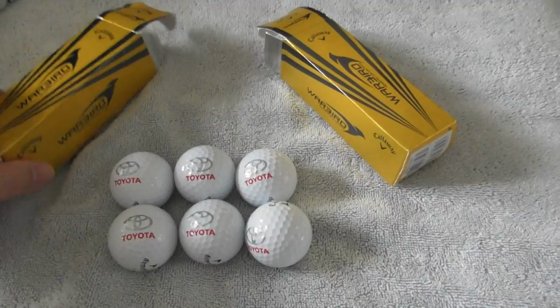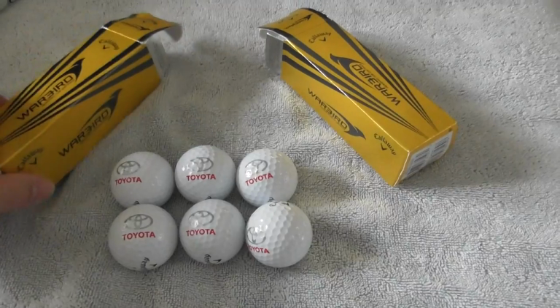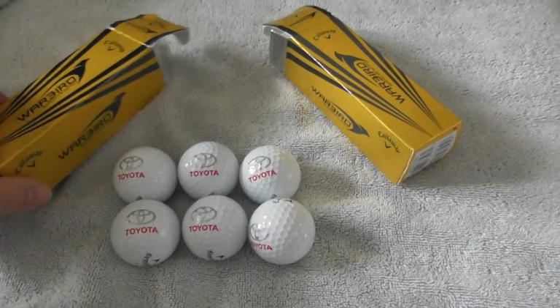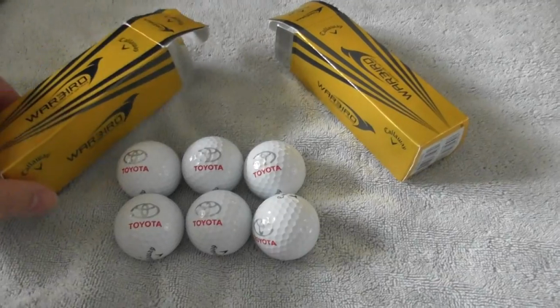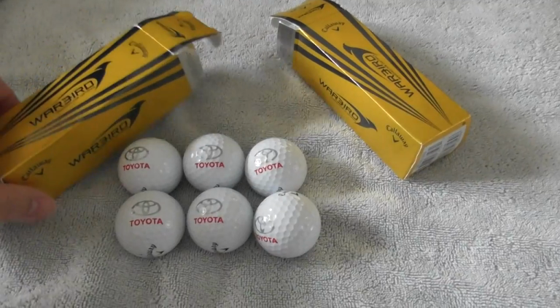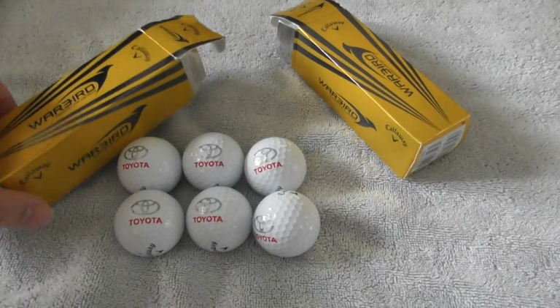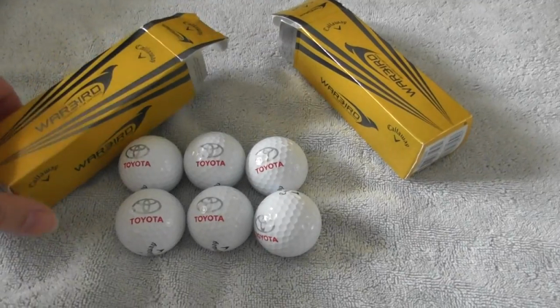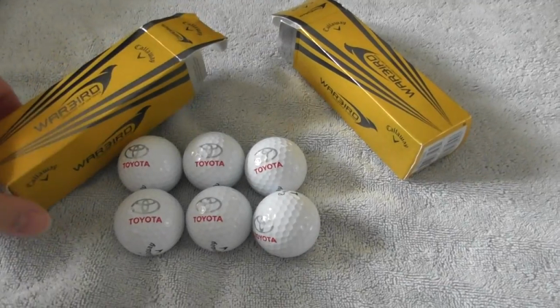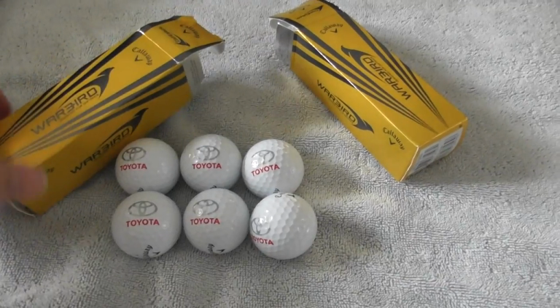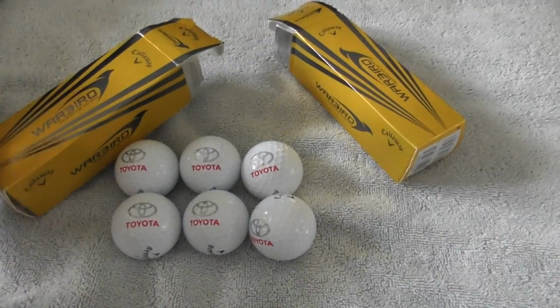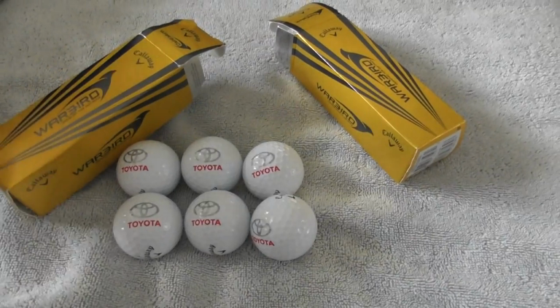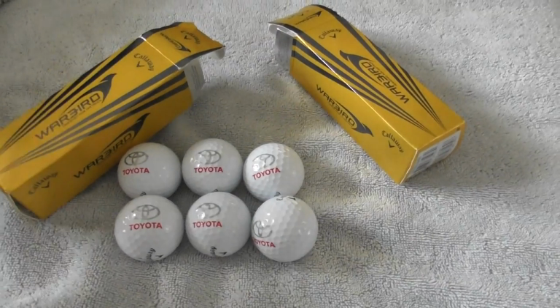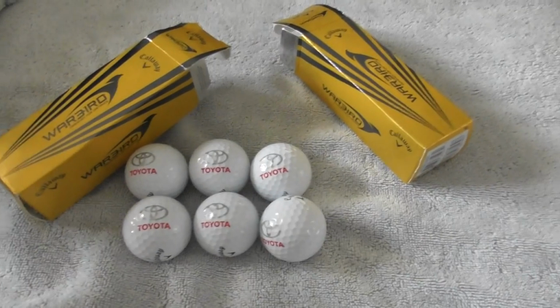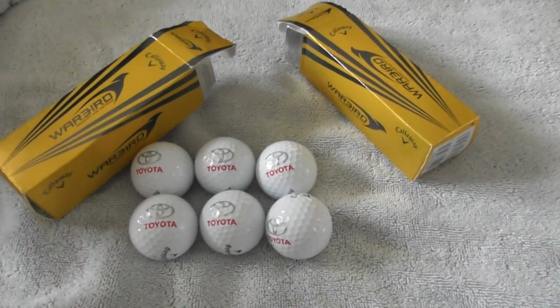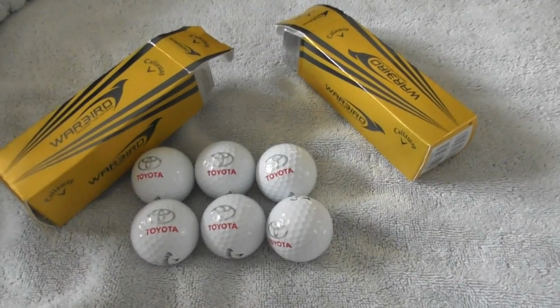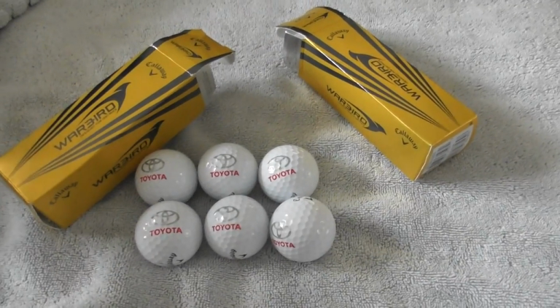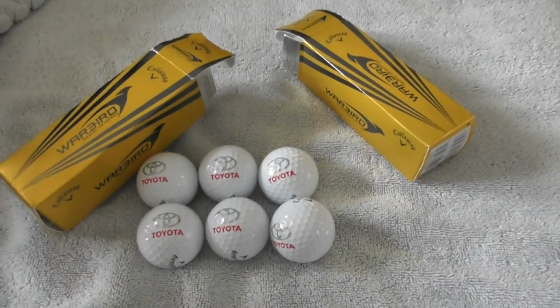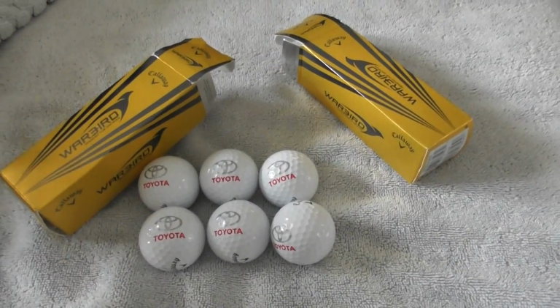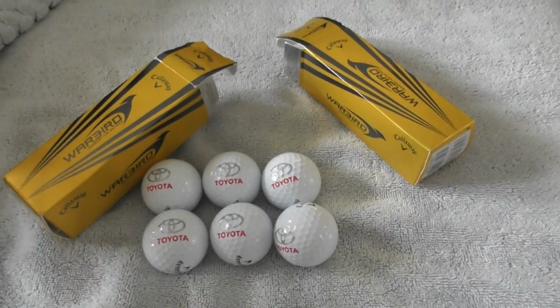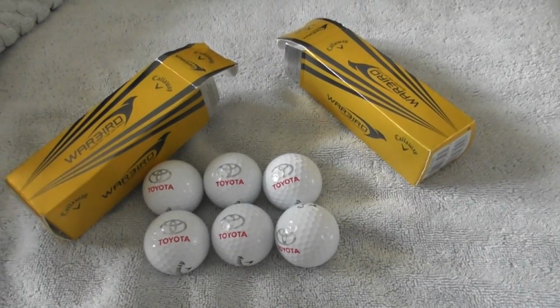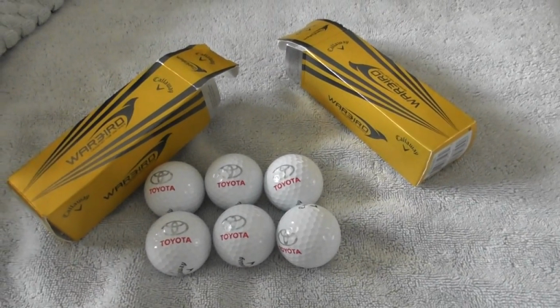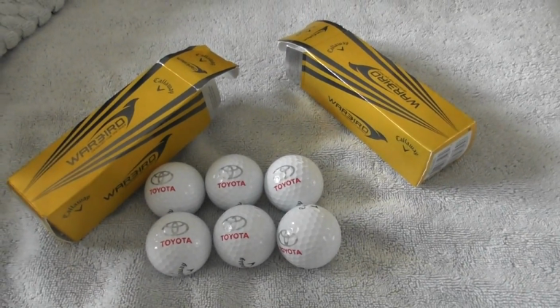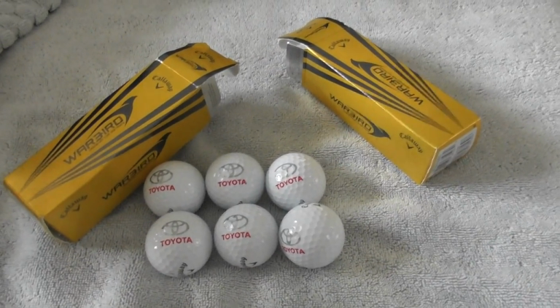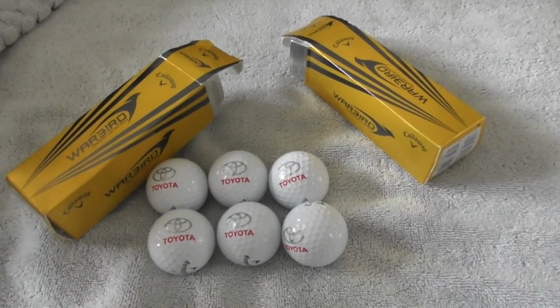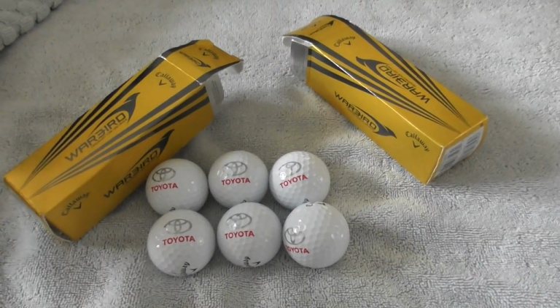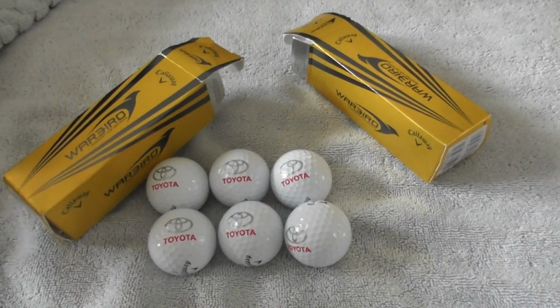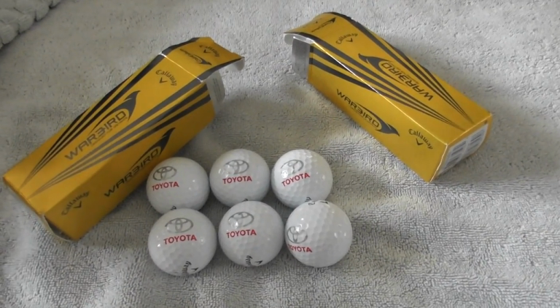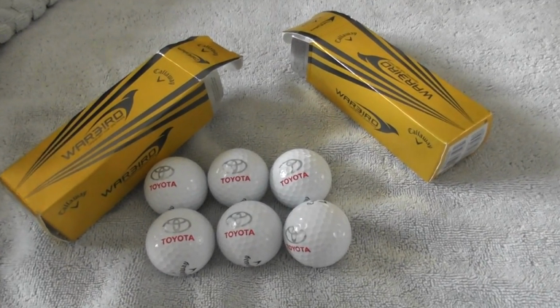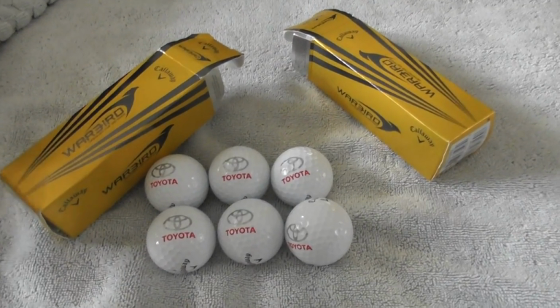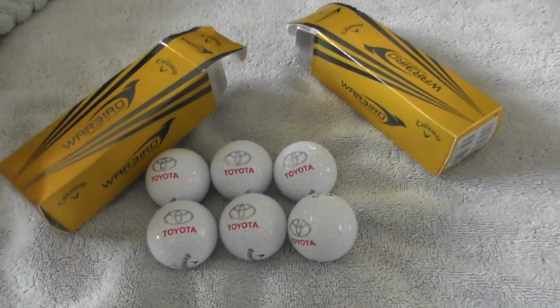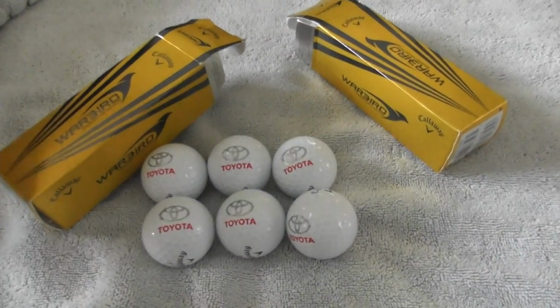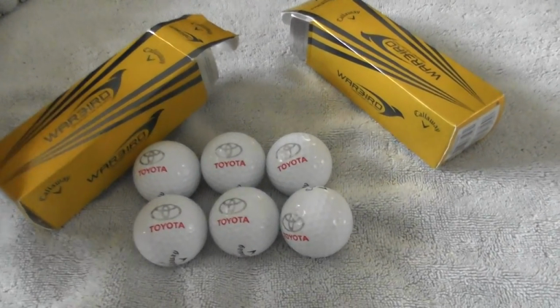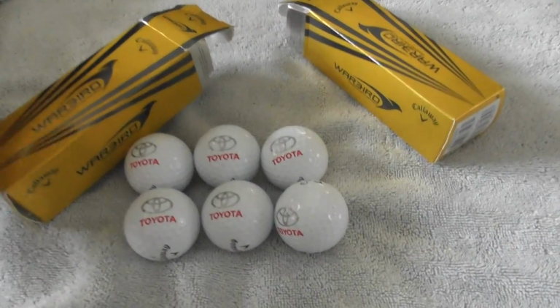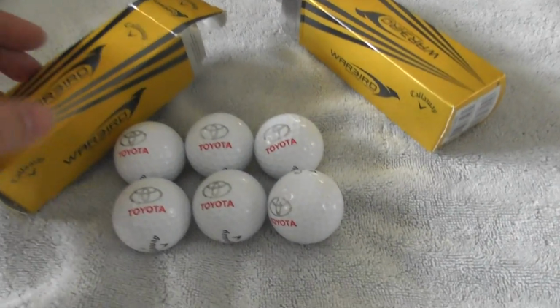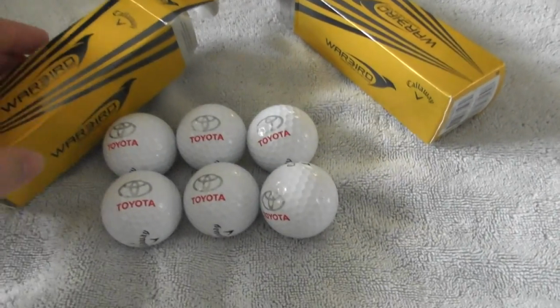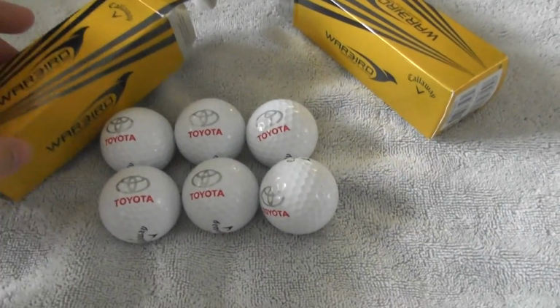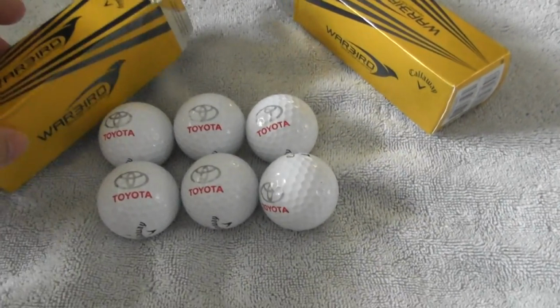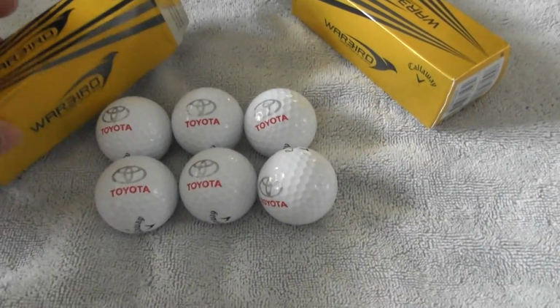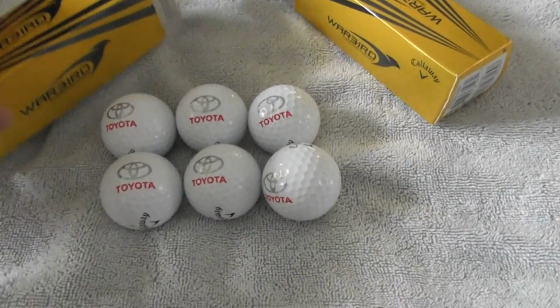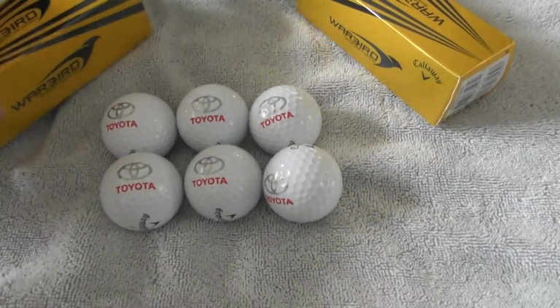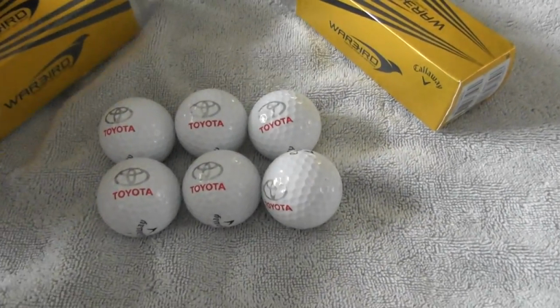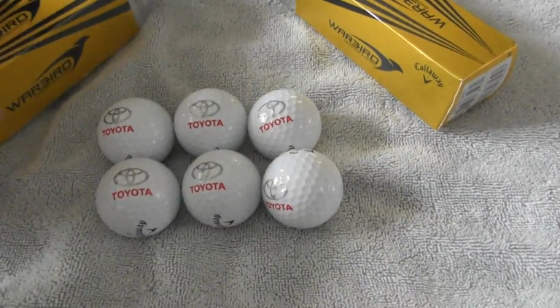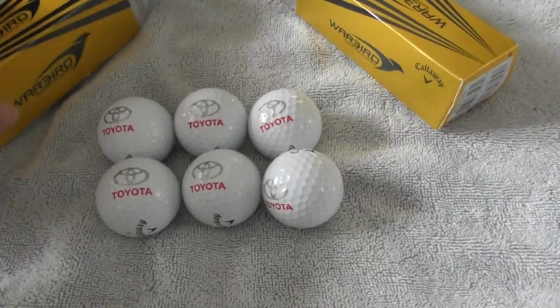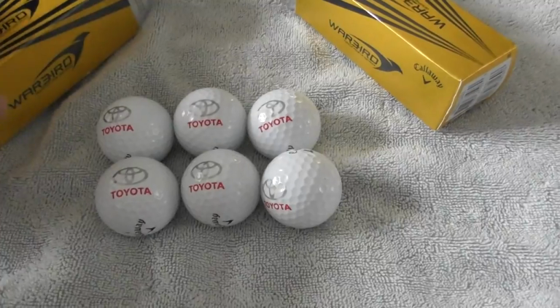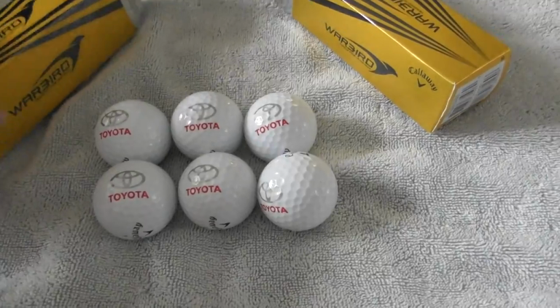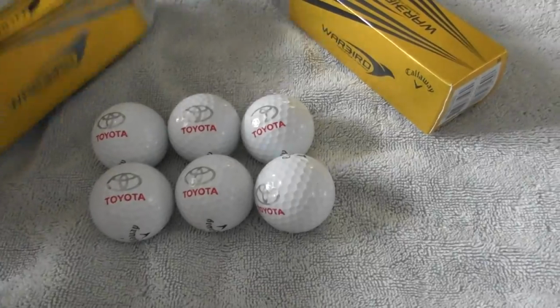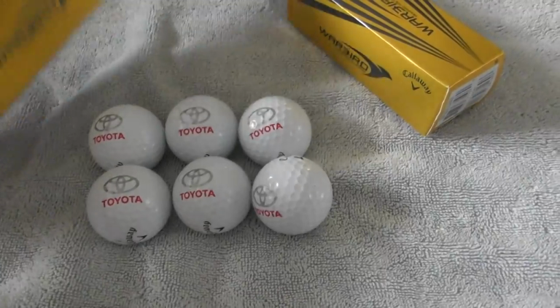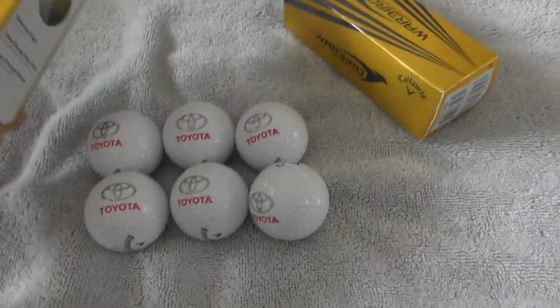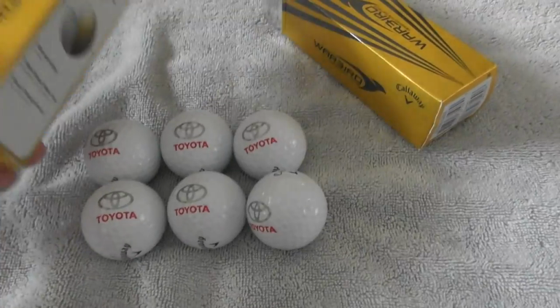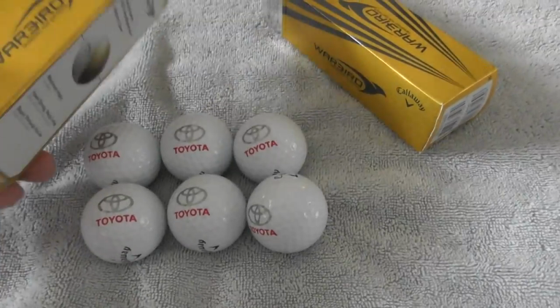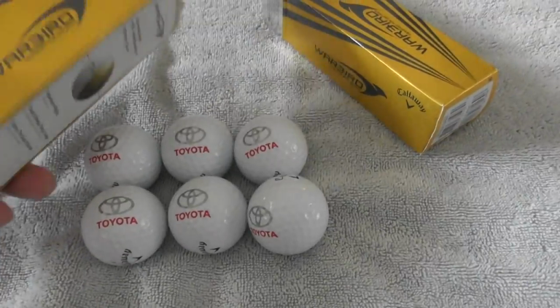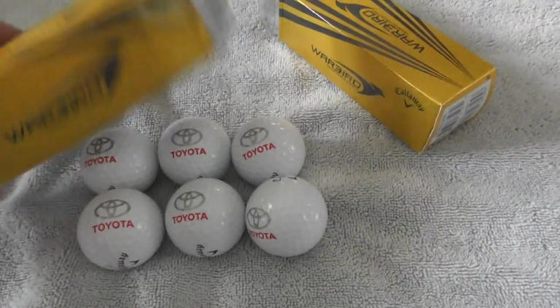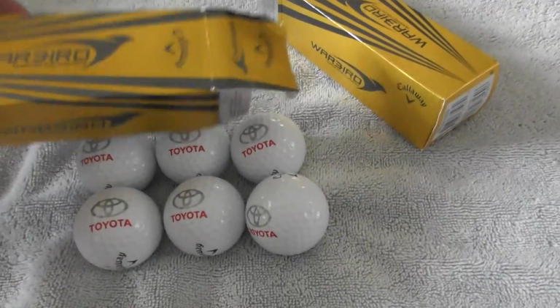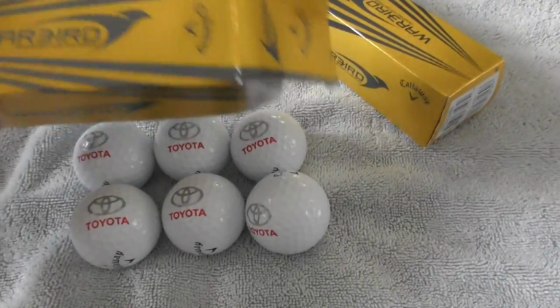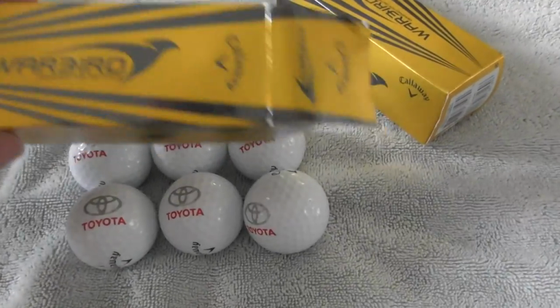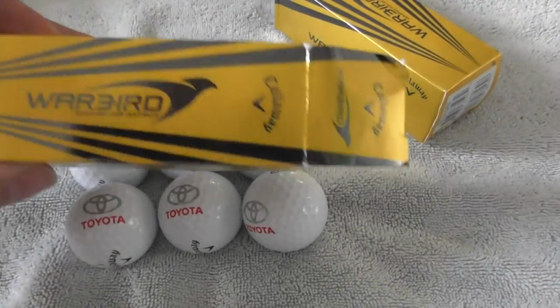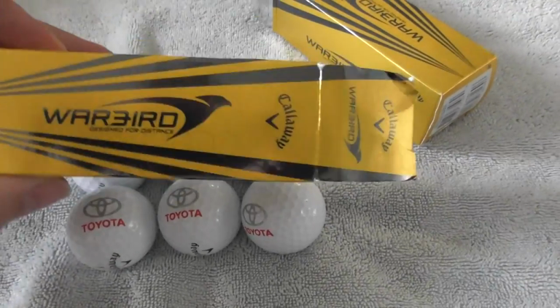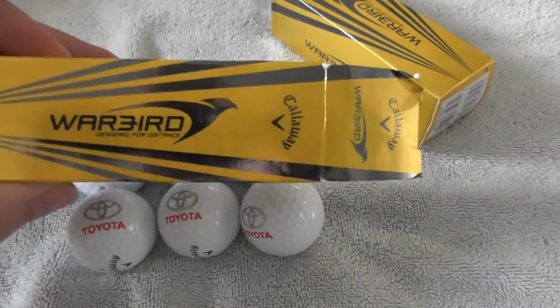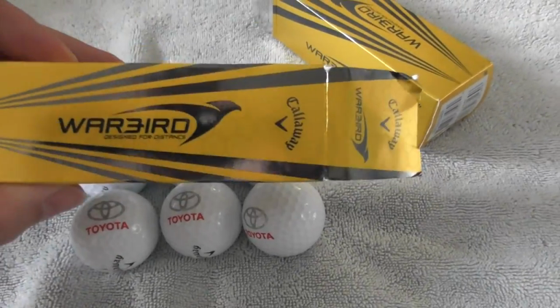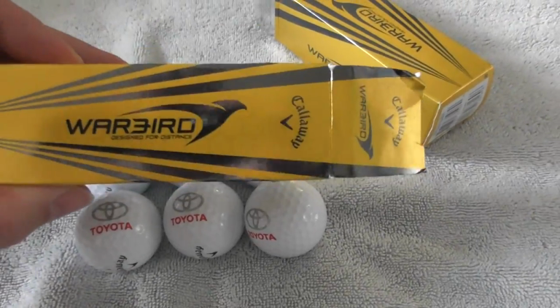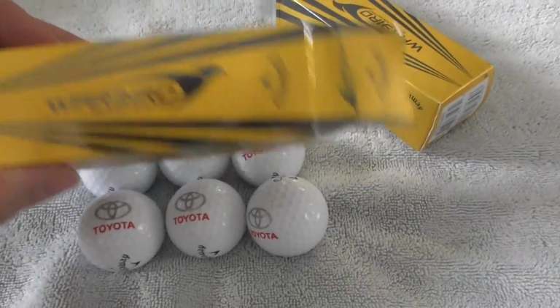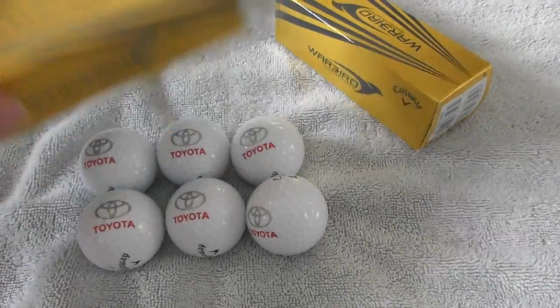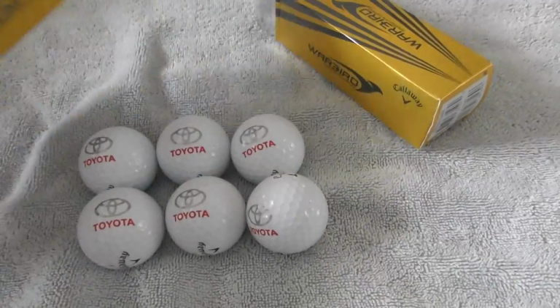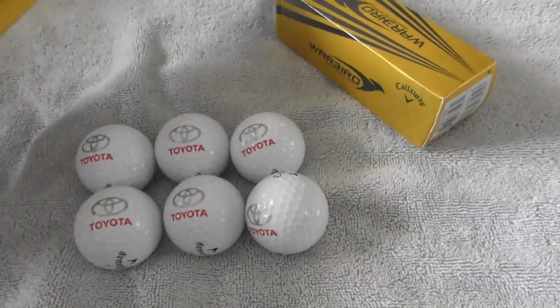Hello folks, next collection of logo golf balls to show you. These arrived today. I've got six Toyota ones in — two packets of three.